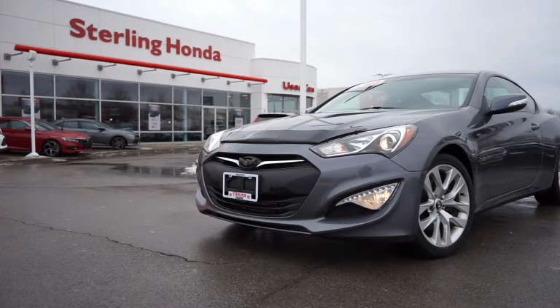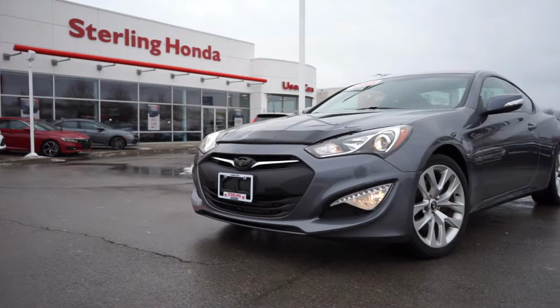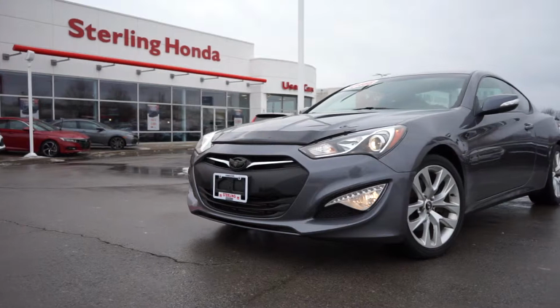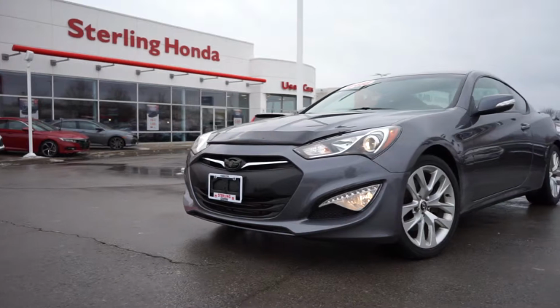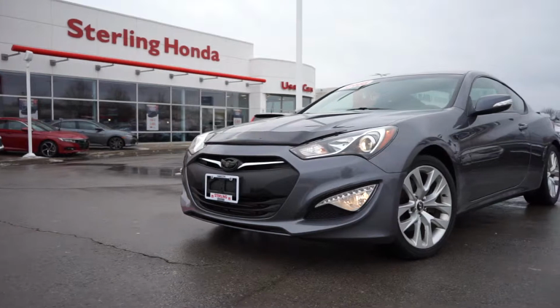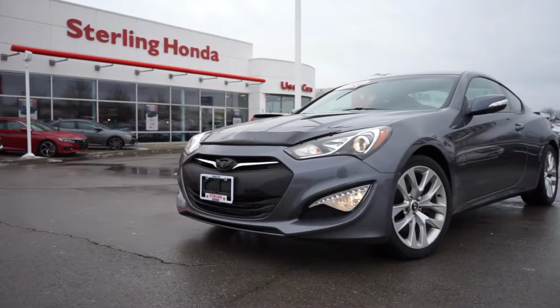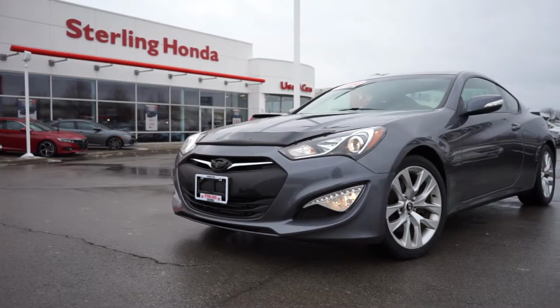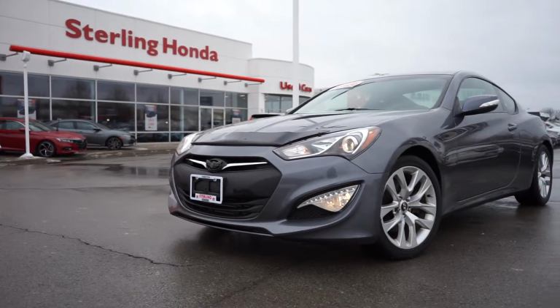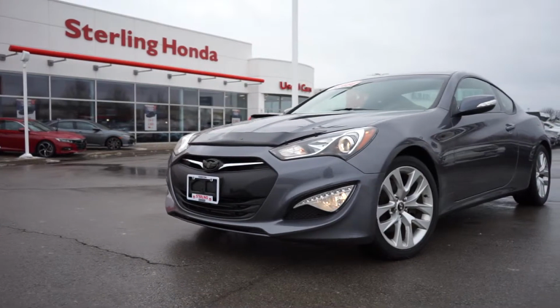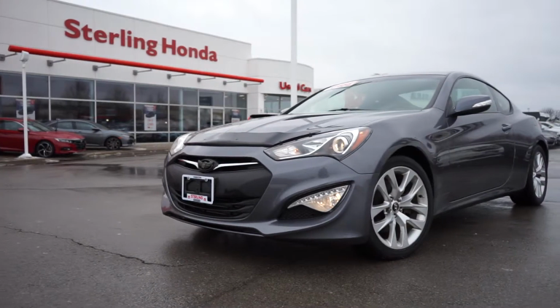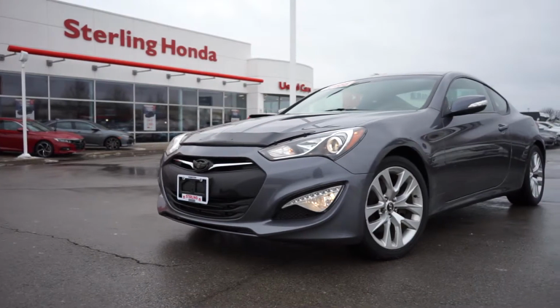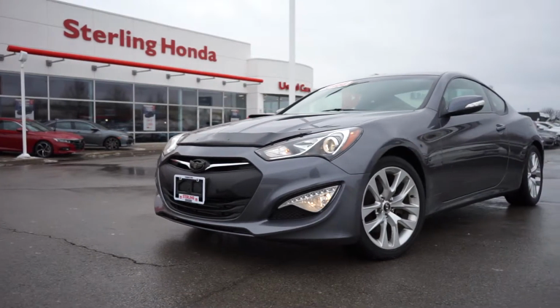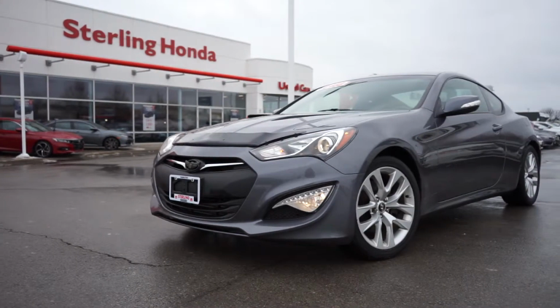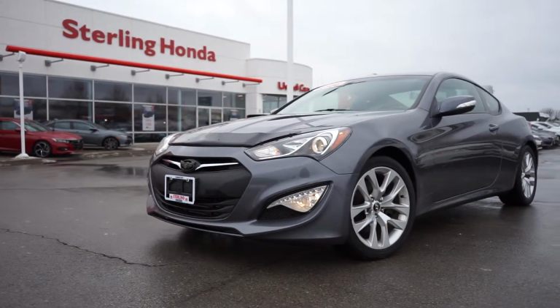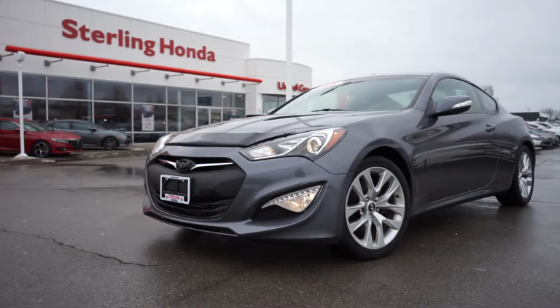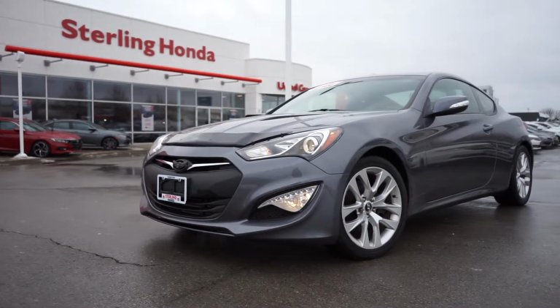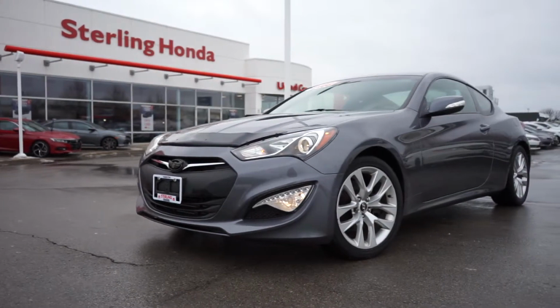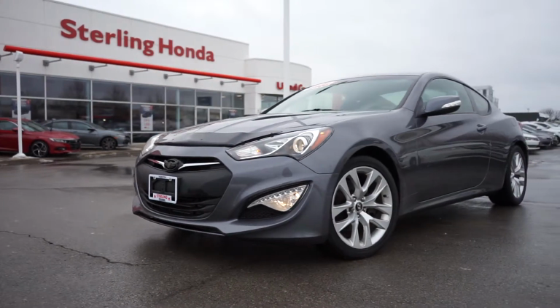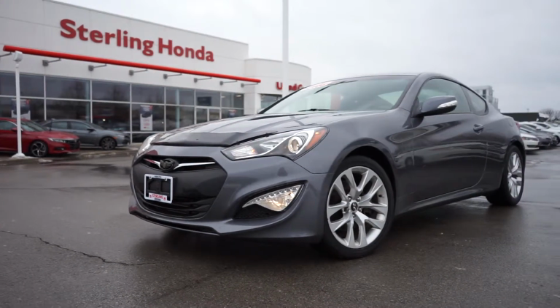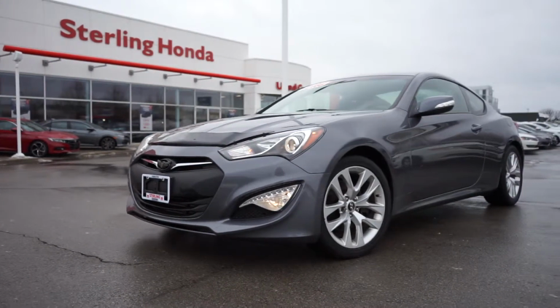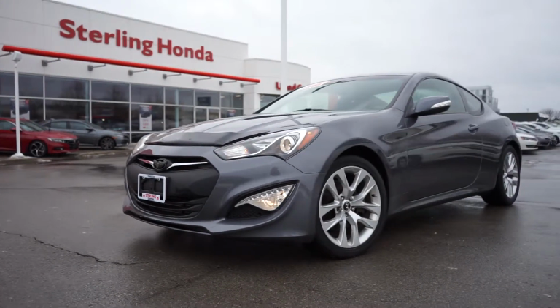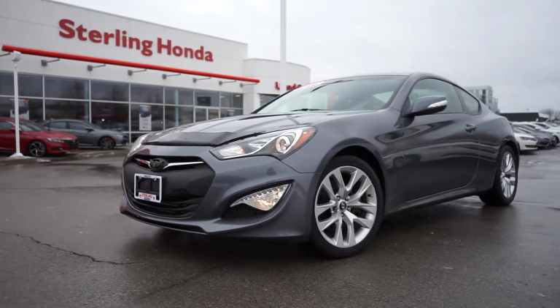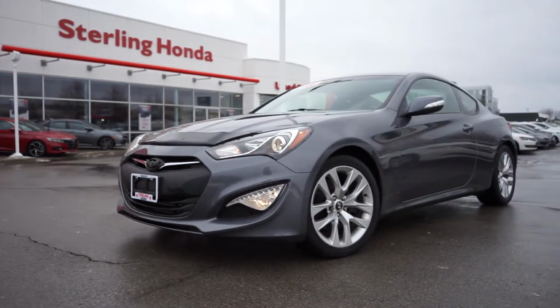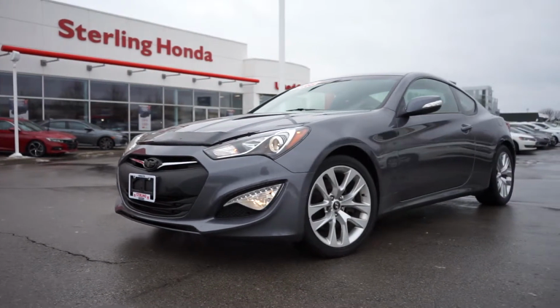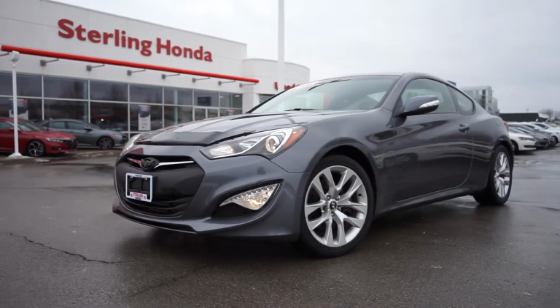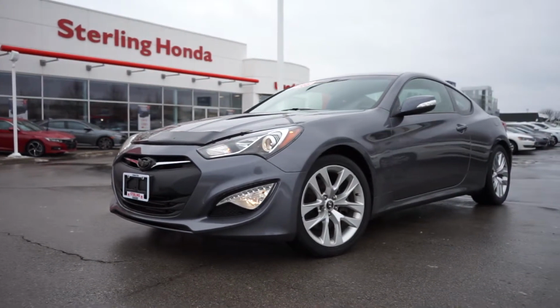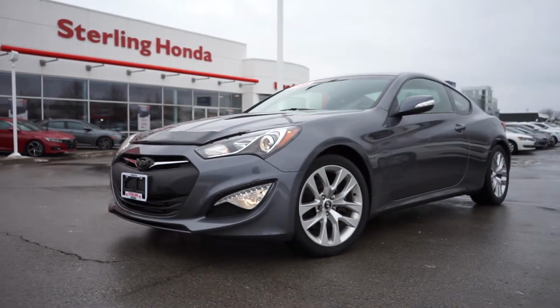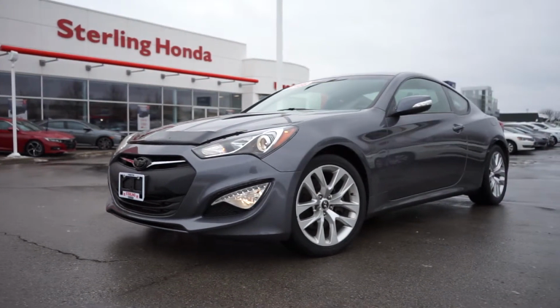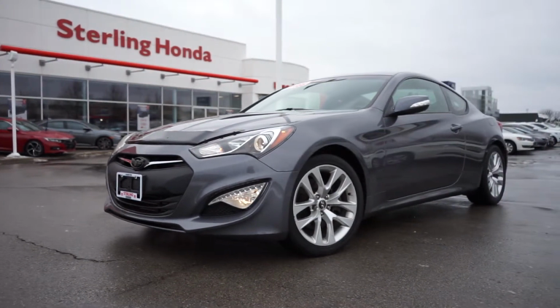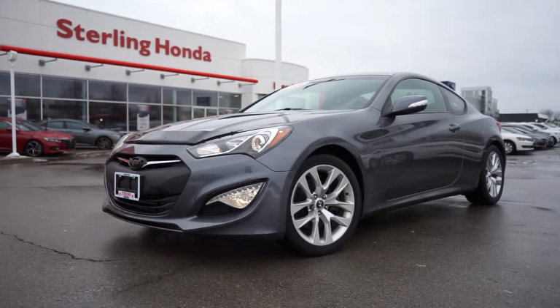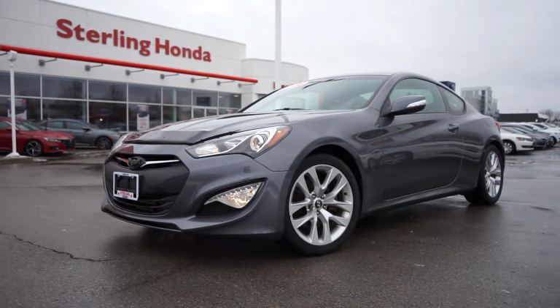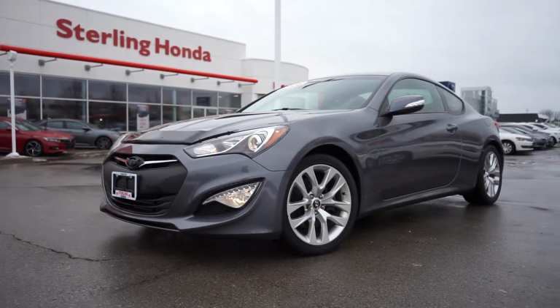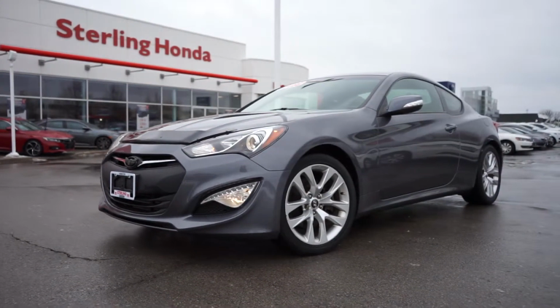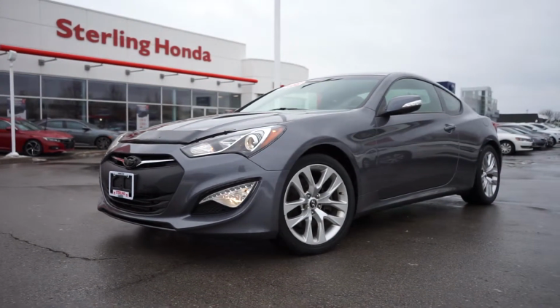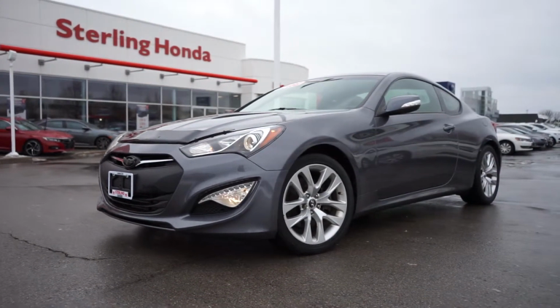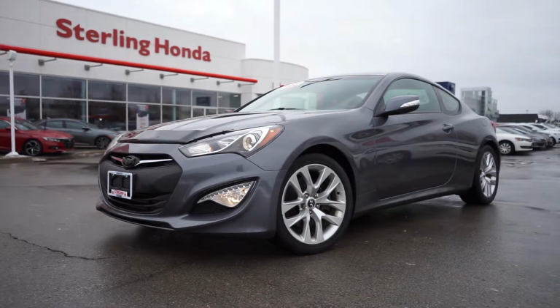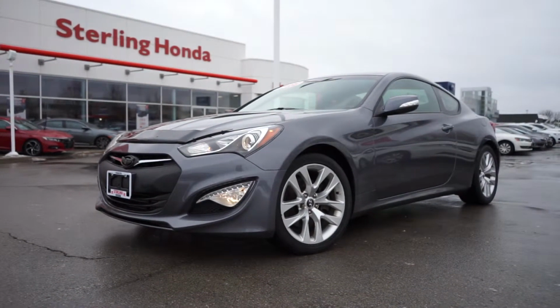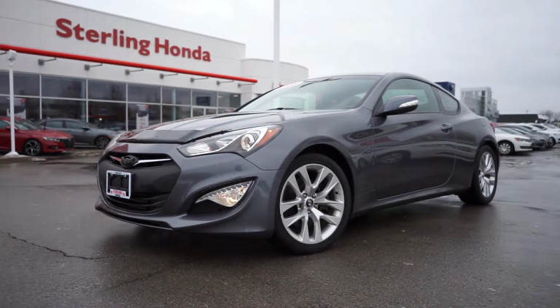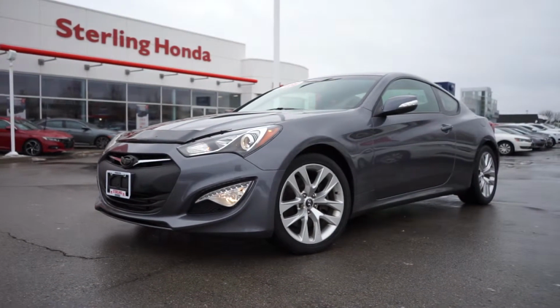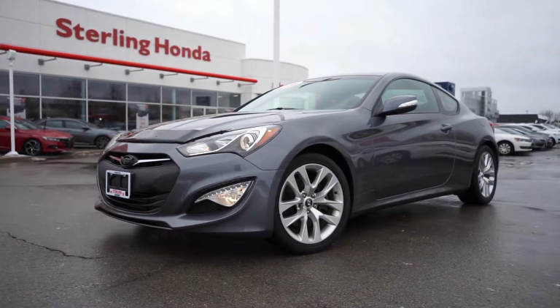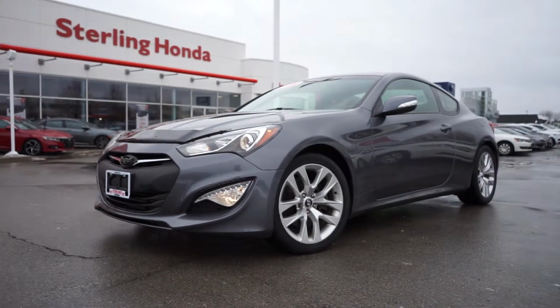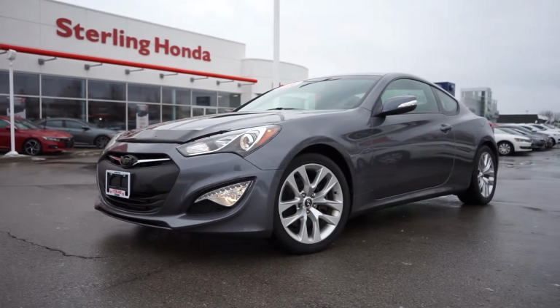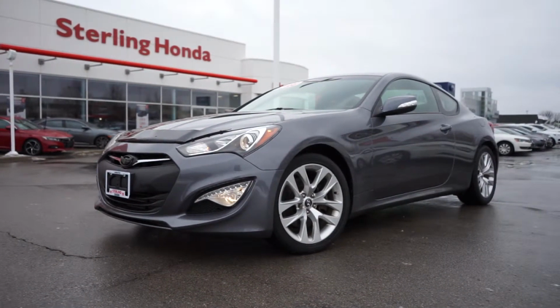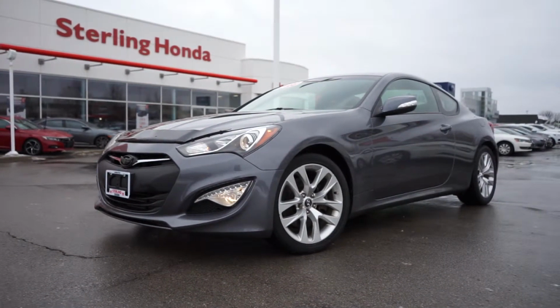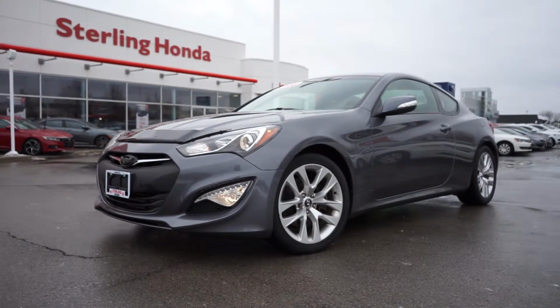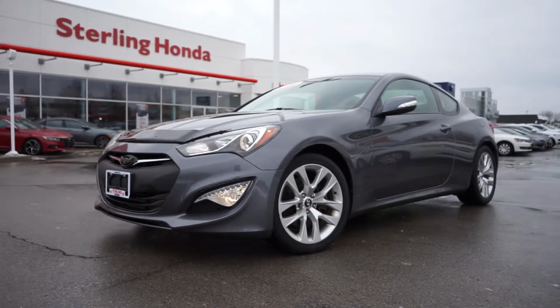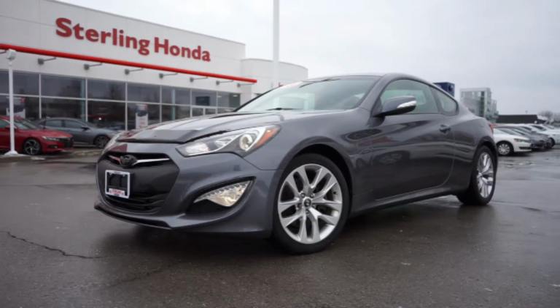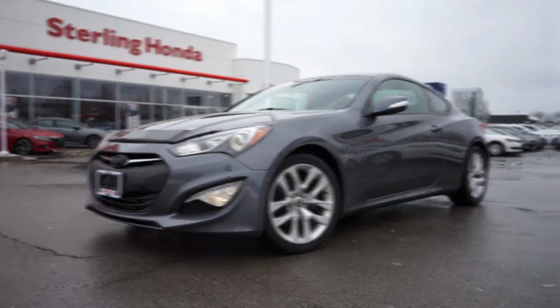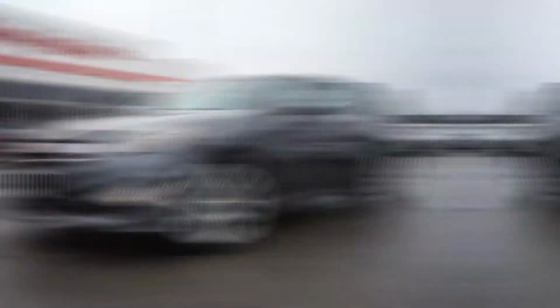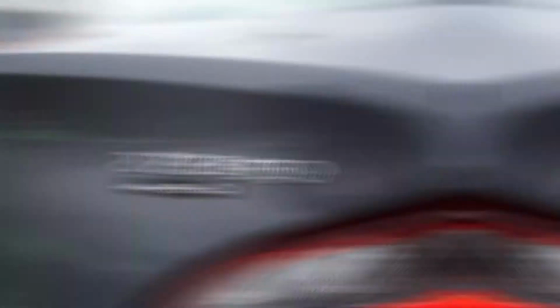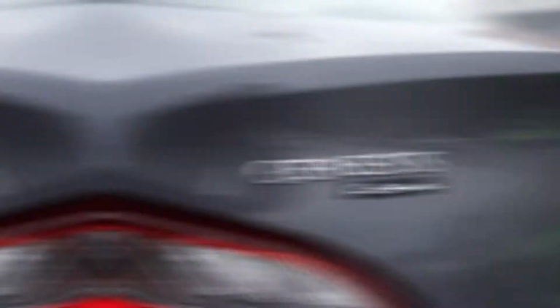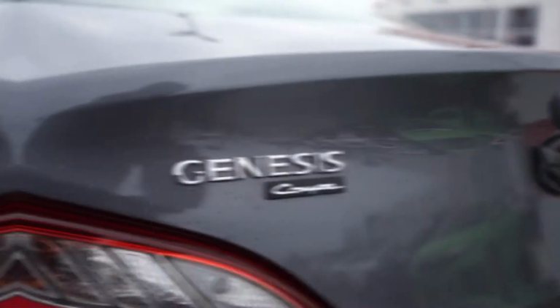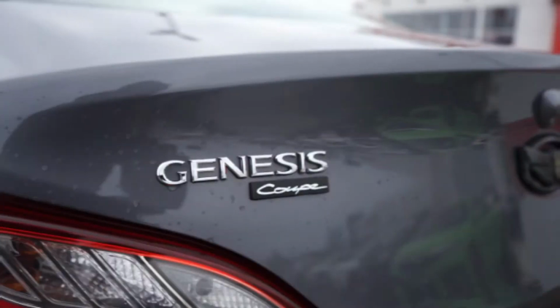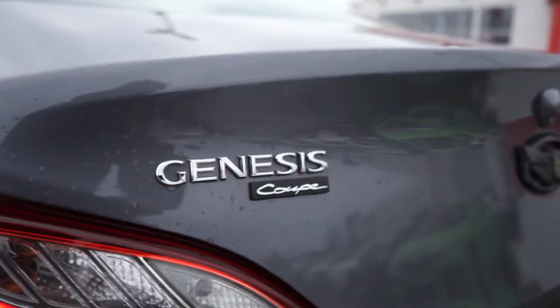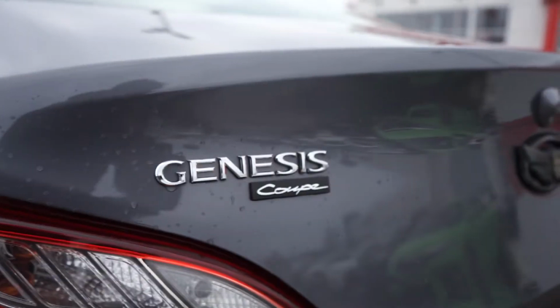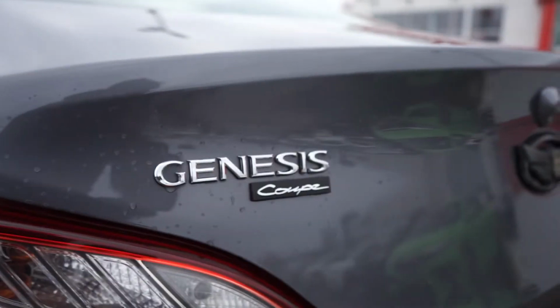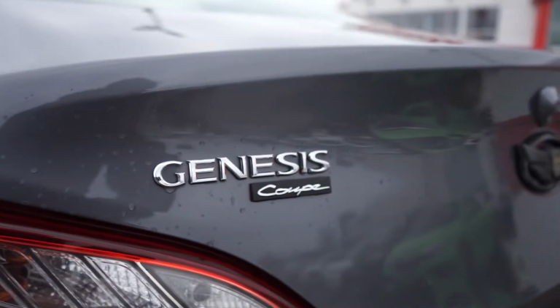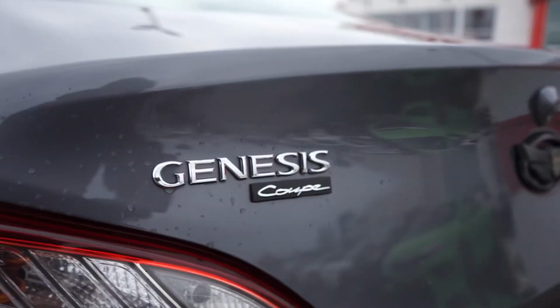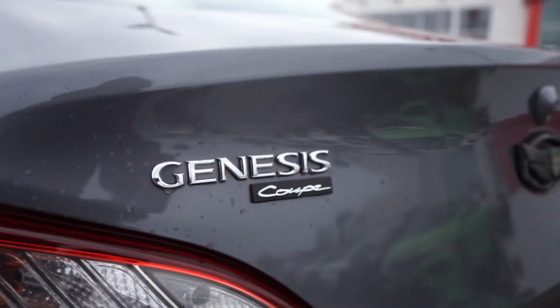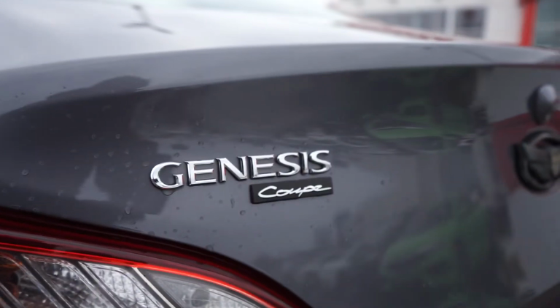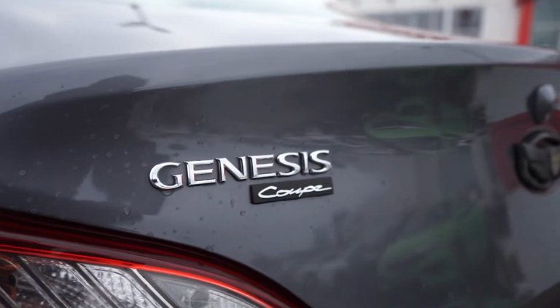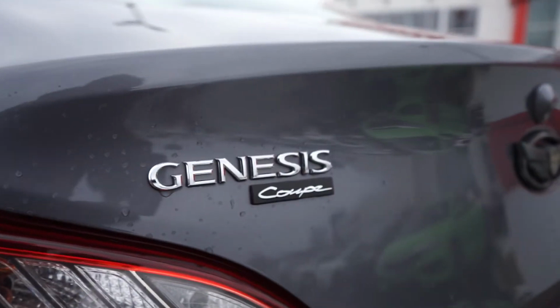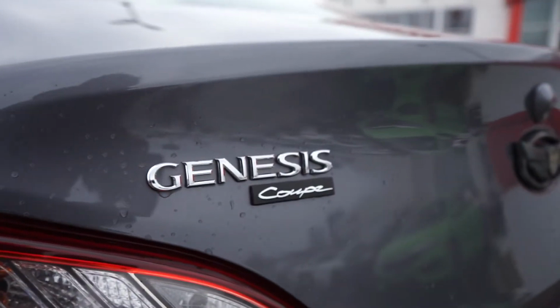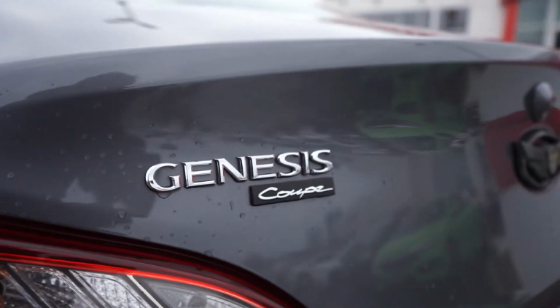It's Brandon from Strowing Honda and in today's video I'll be showing you our 2014 Hyundai Genesis Coupe 2.0L Turbo.